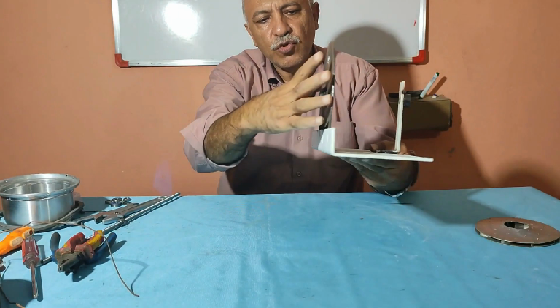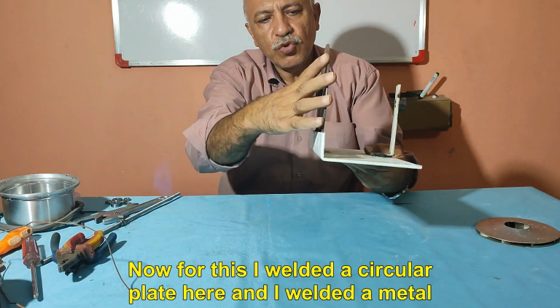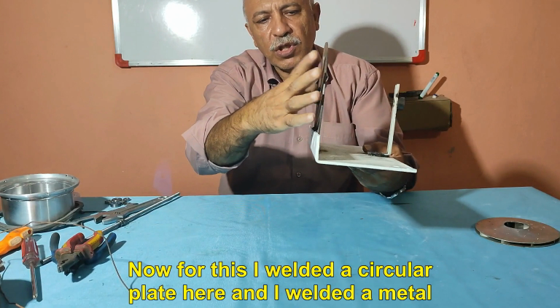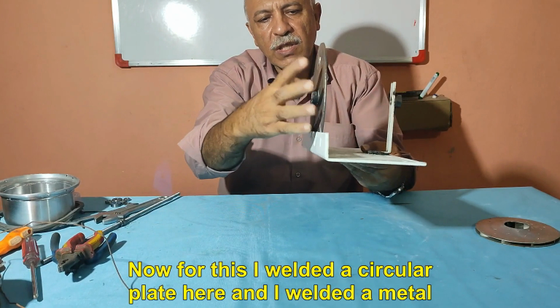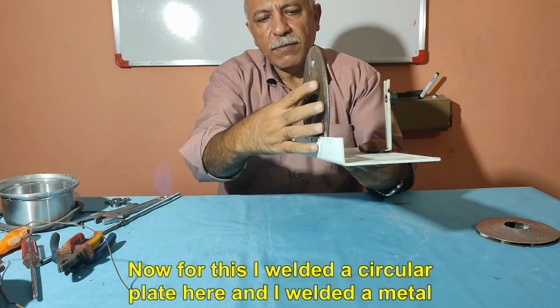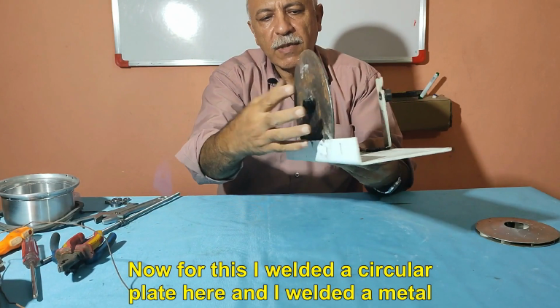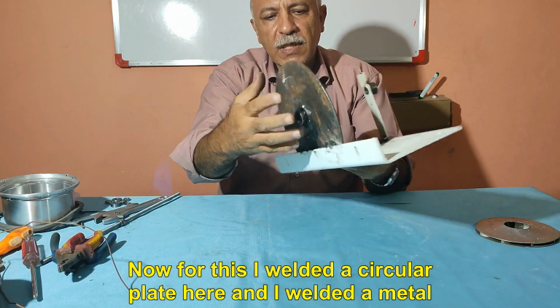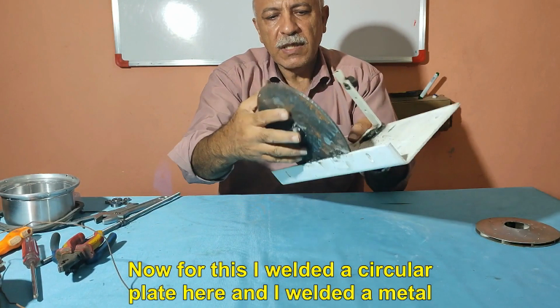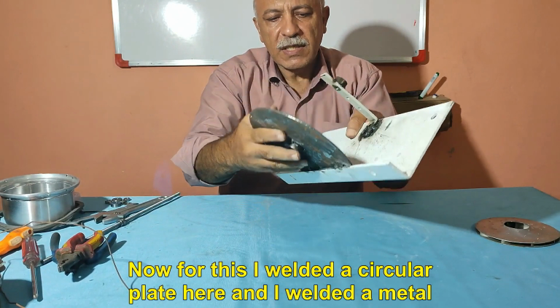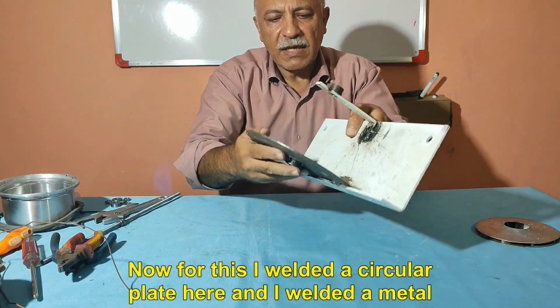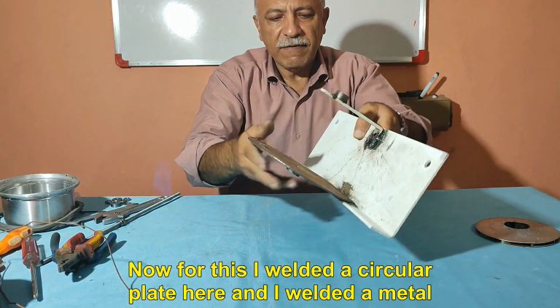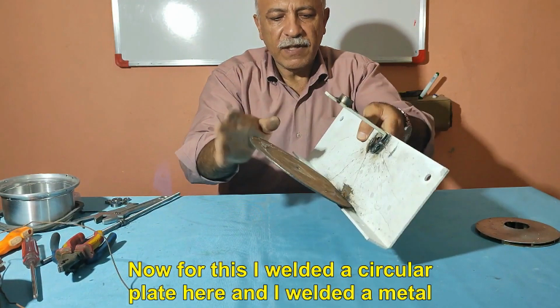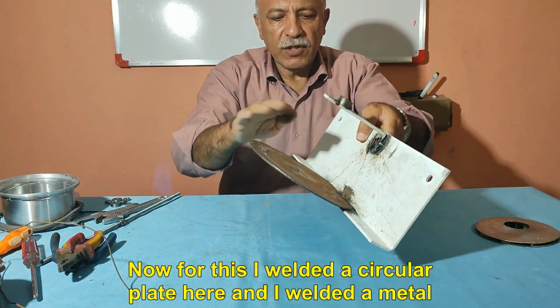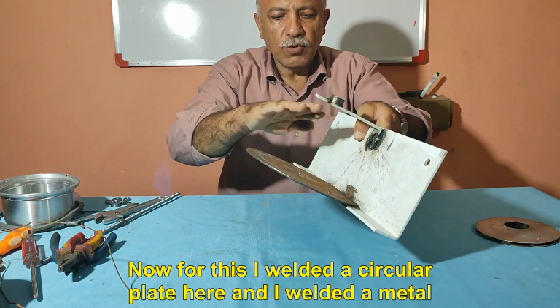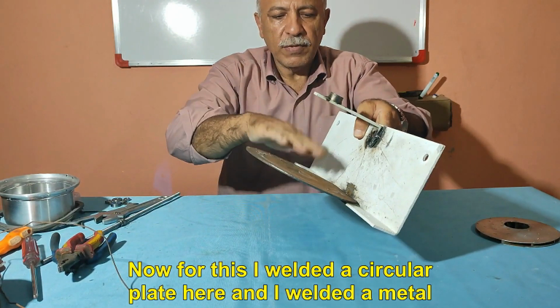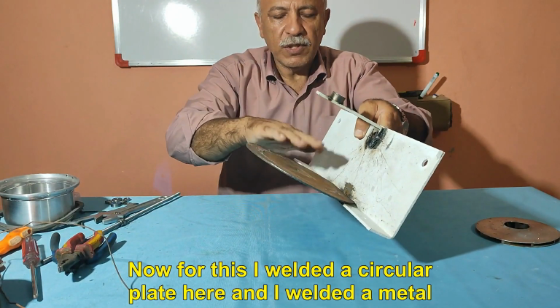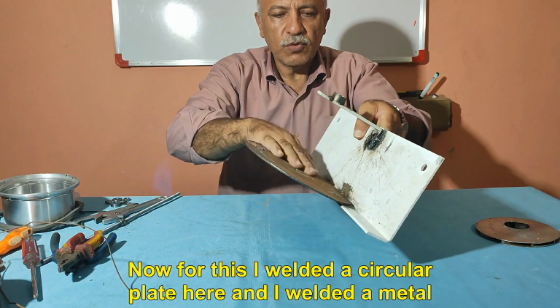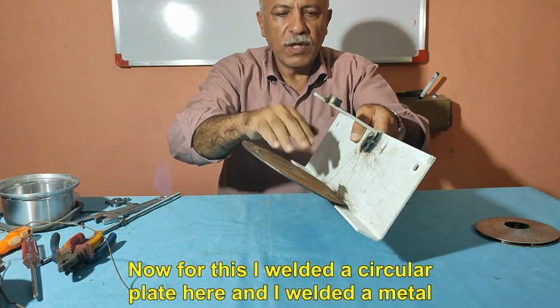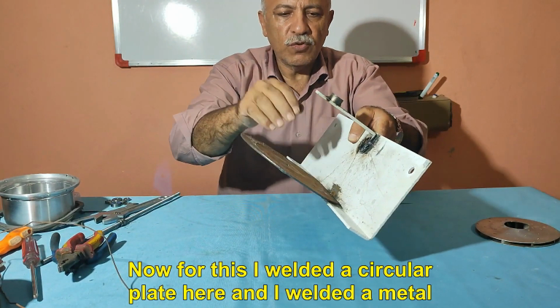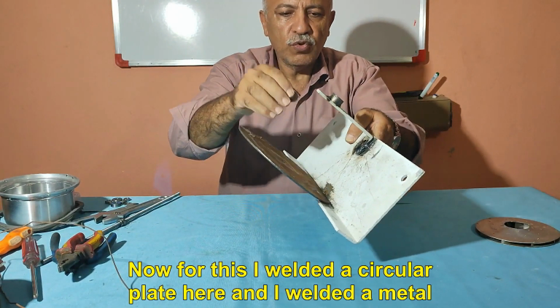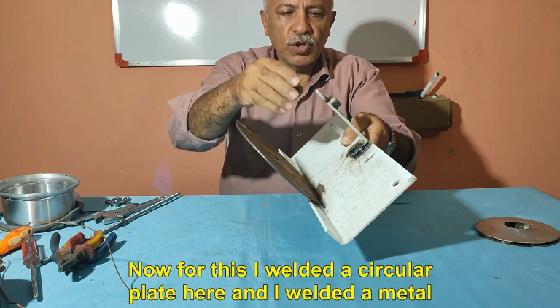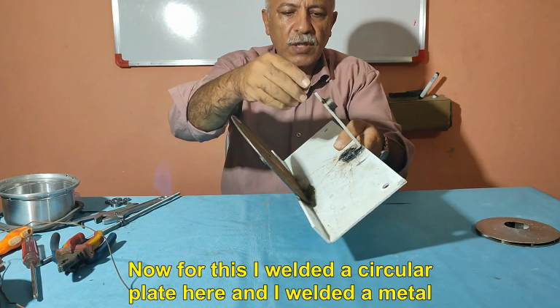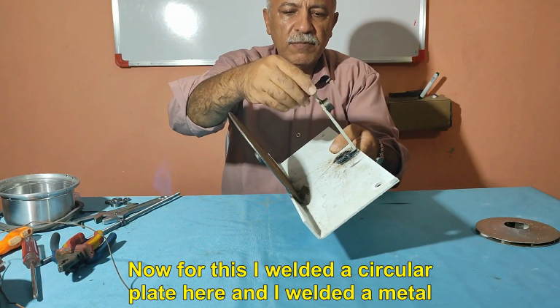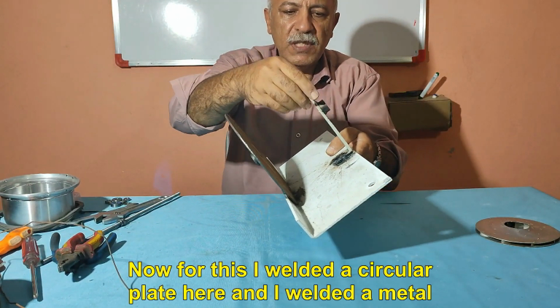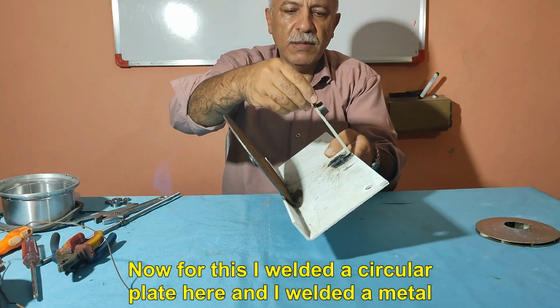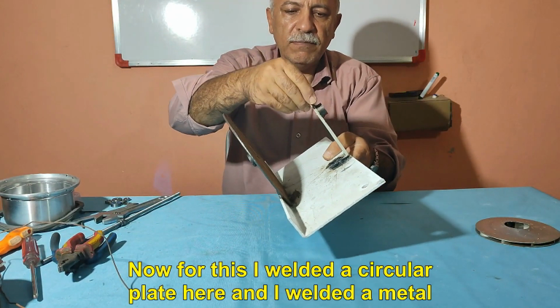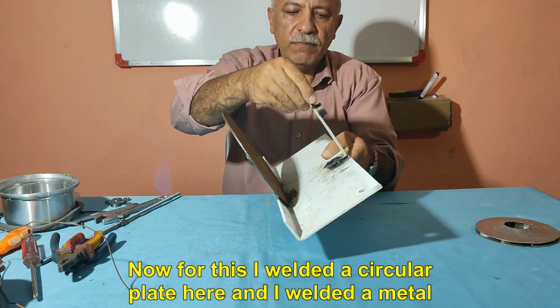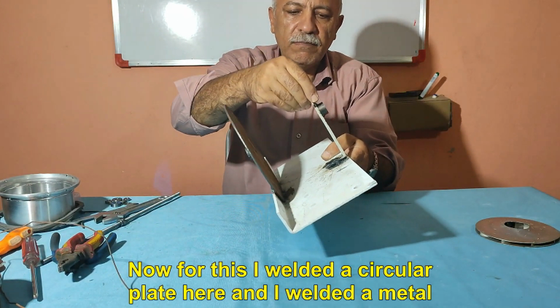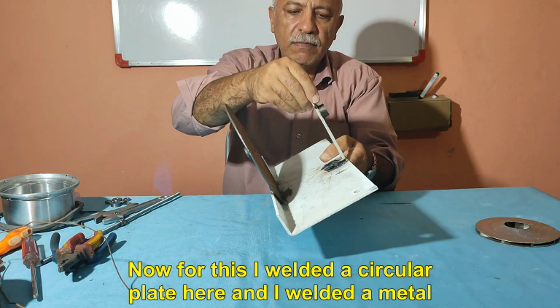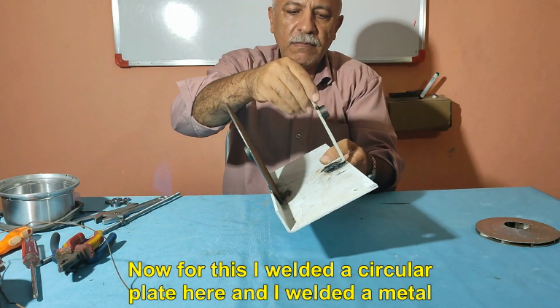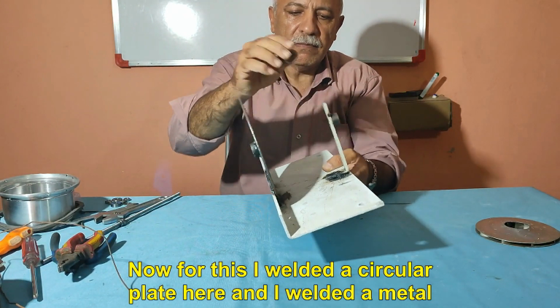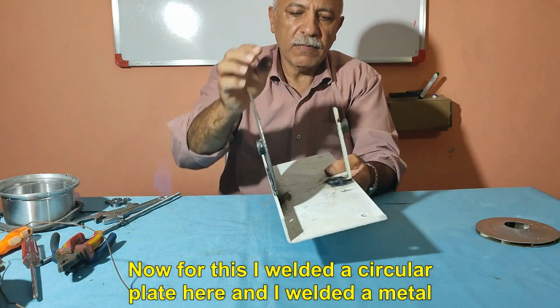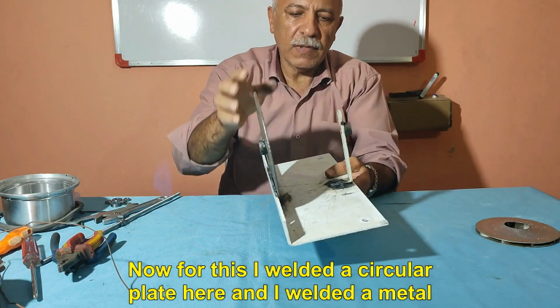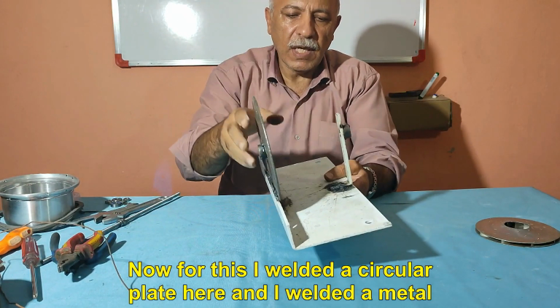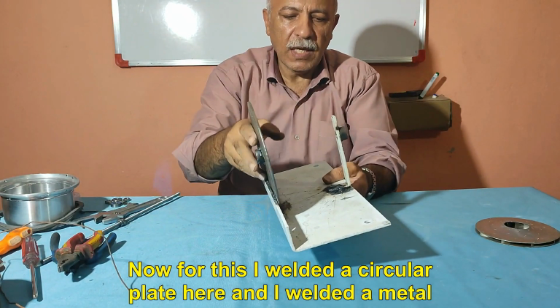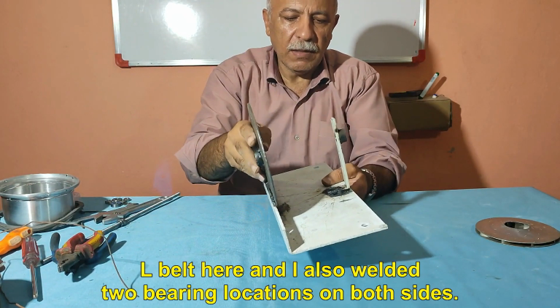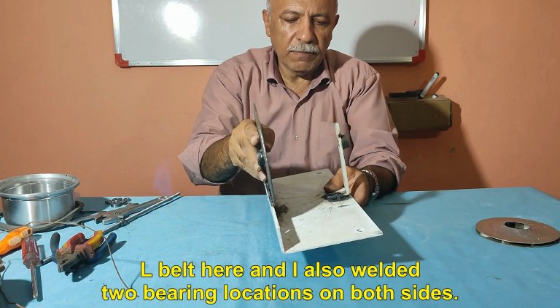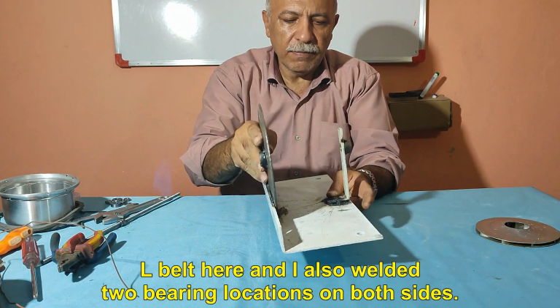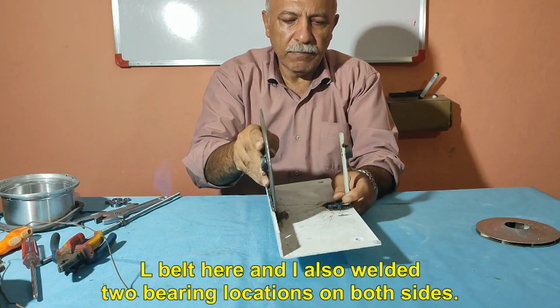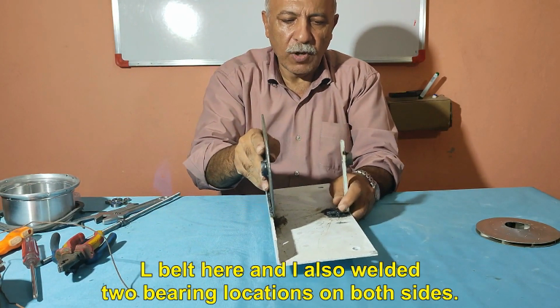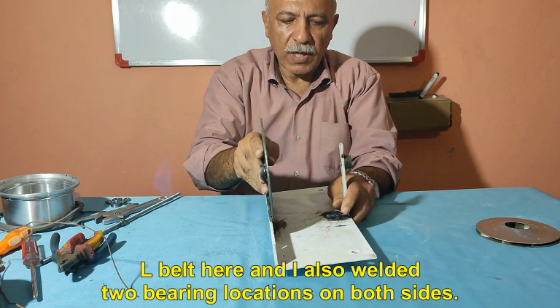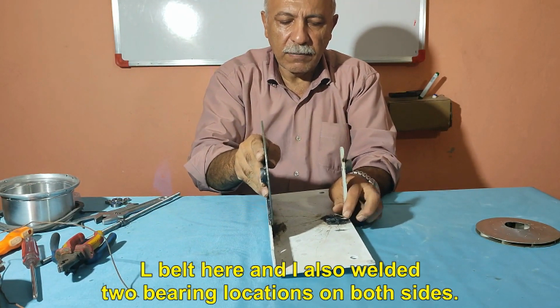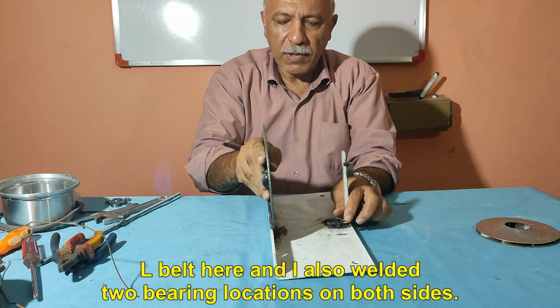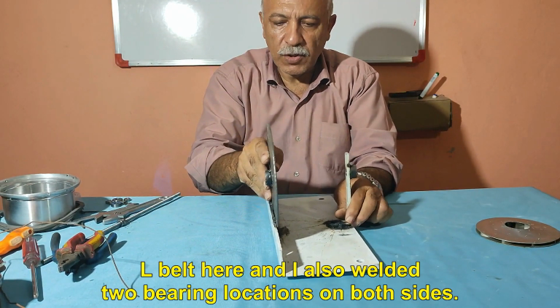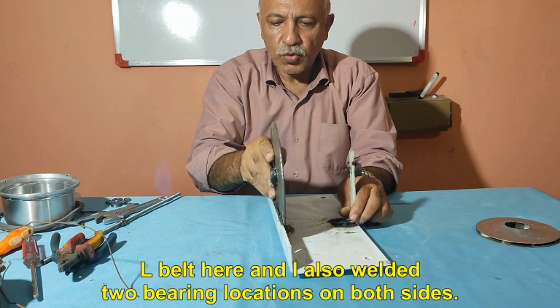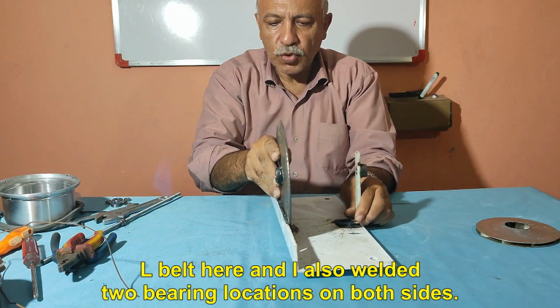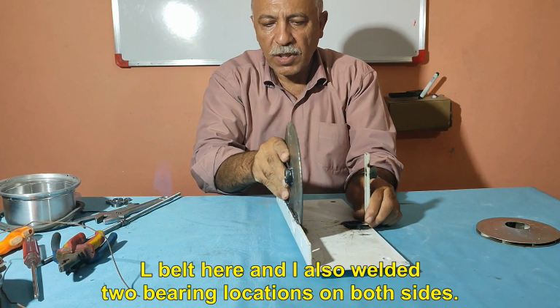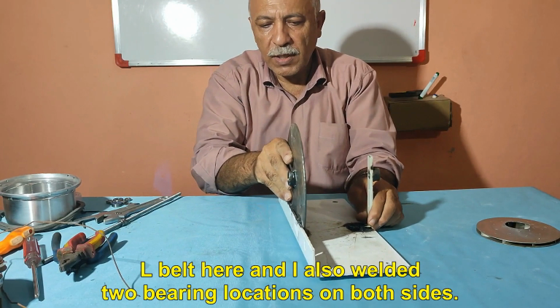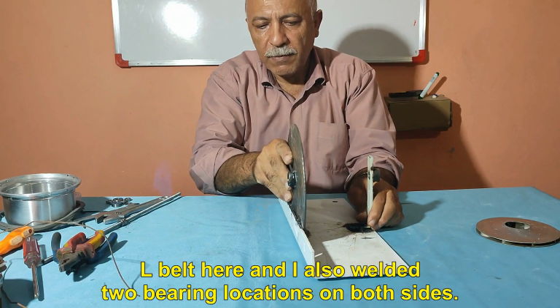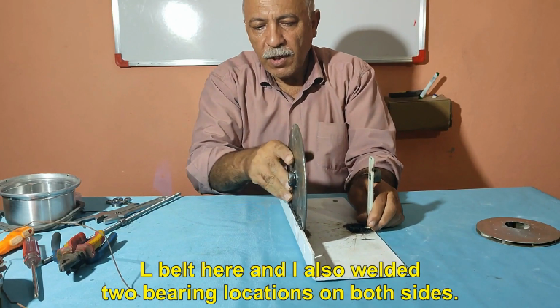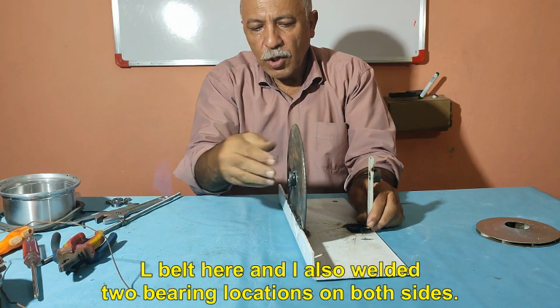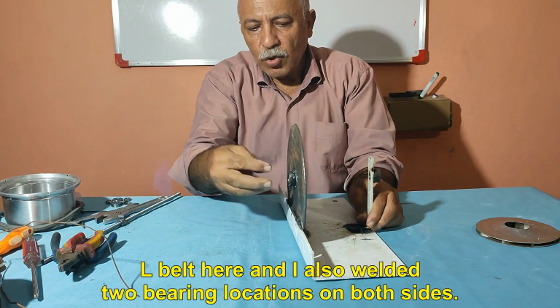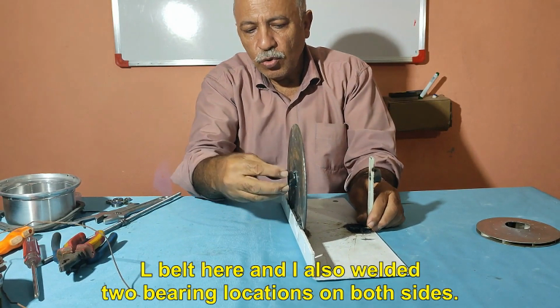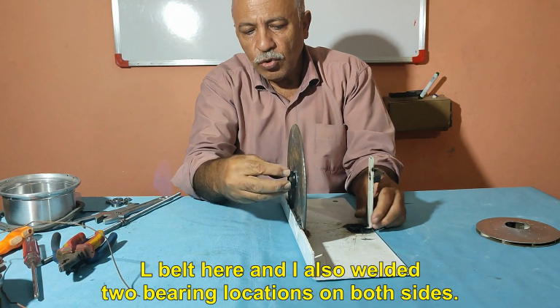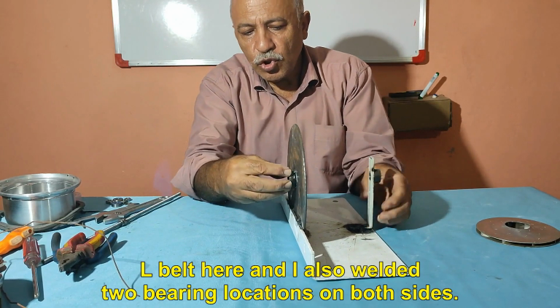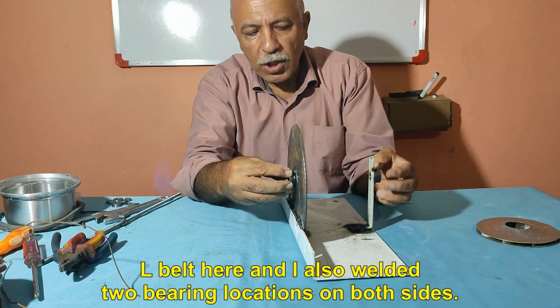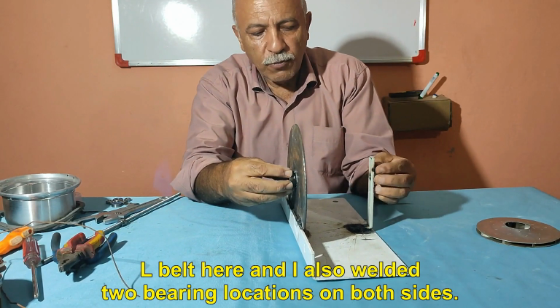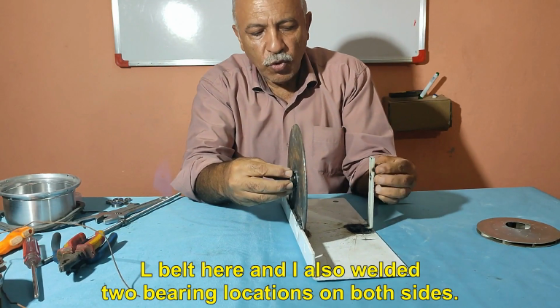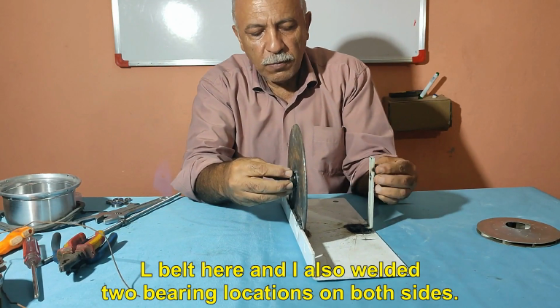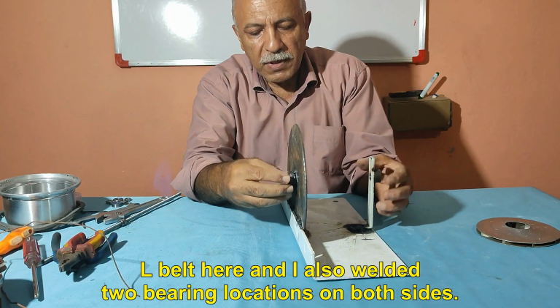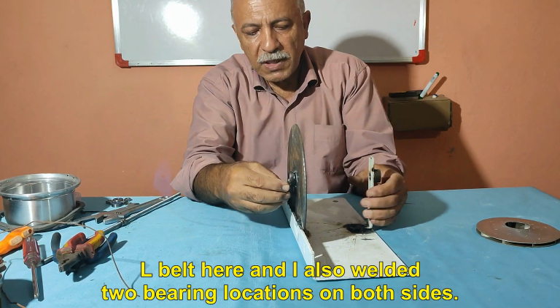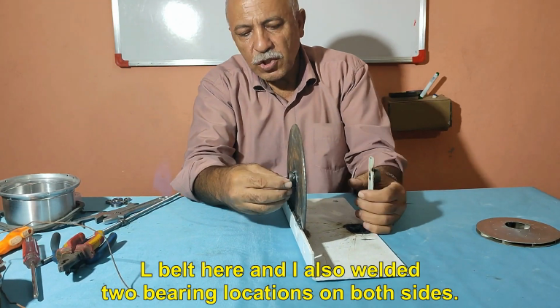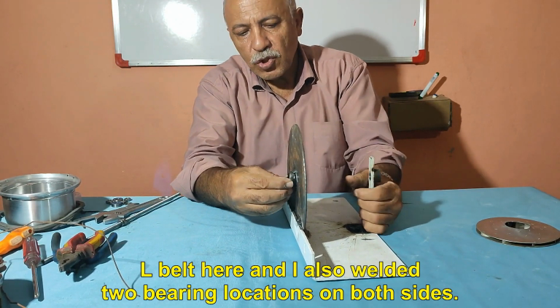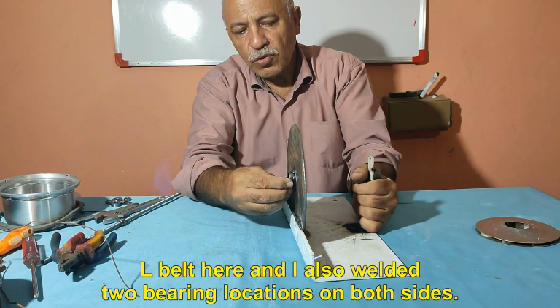For this, I welded a circular plate here, and I welded a metal L-belt here, and I also welded two bearing locations on both sides.